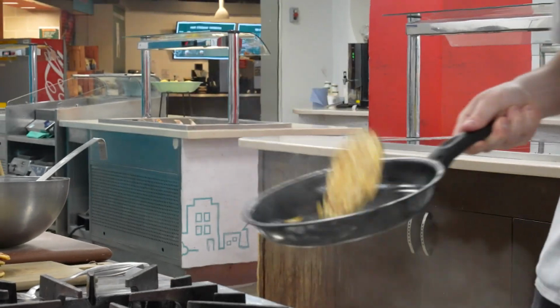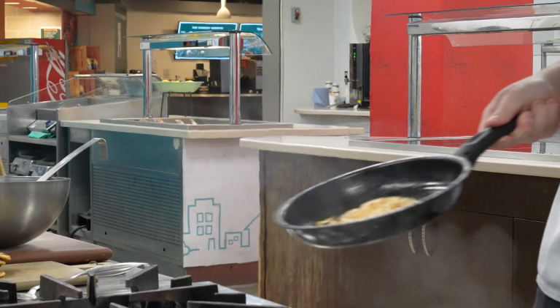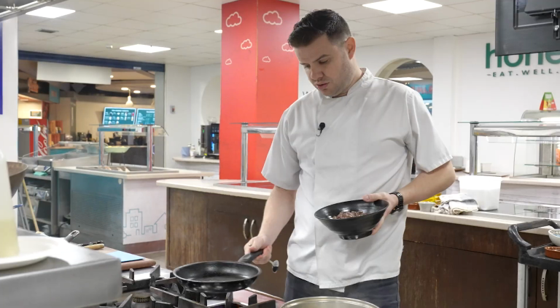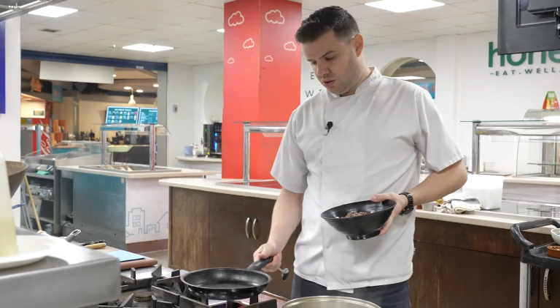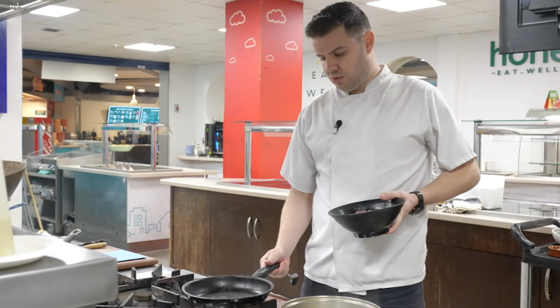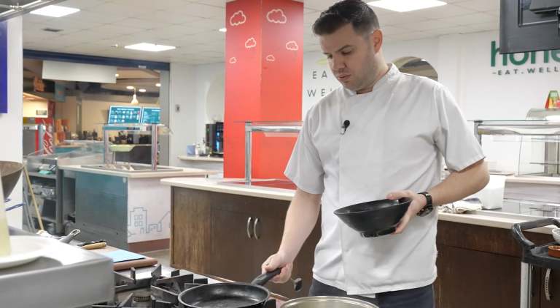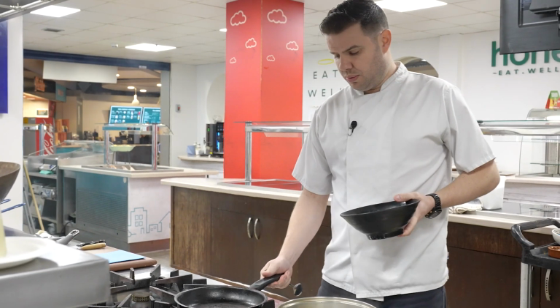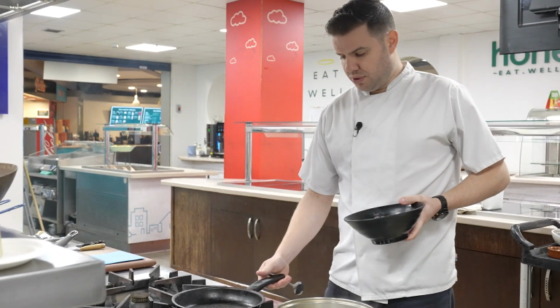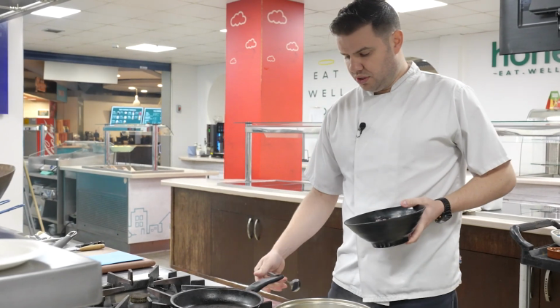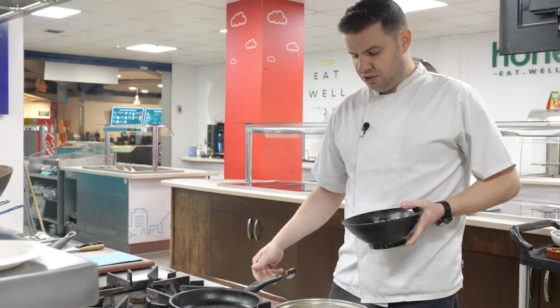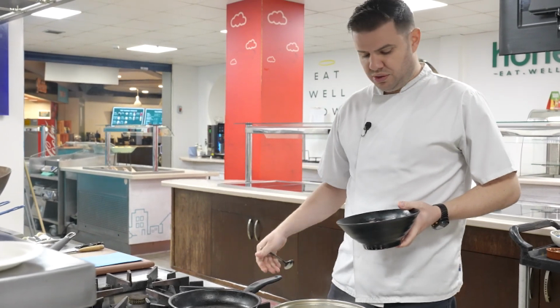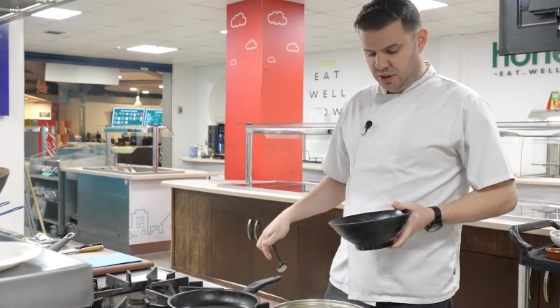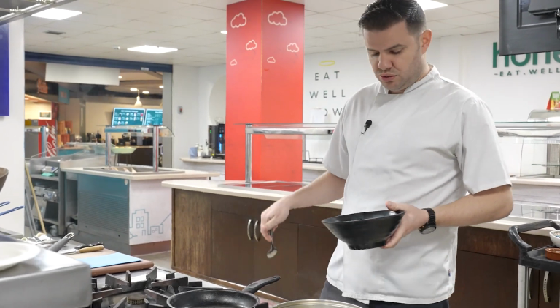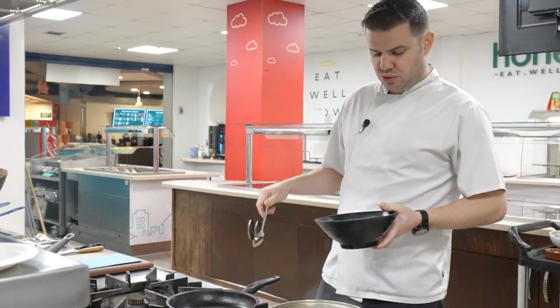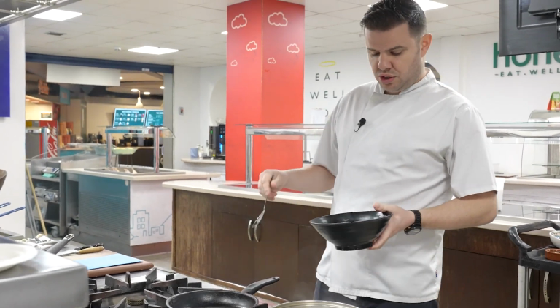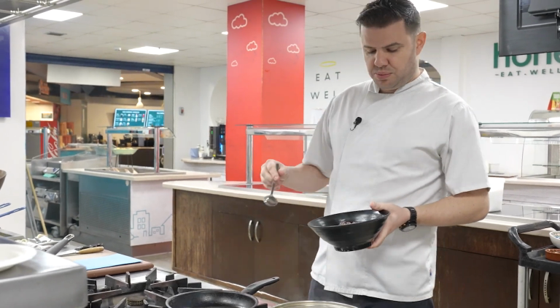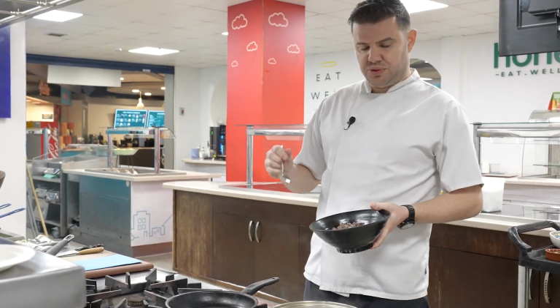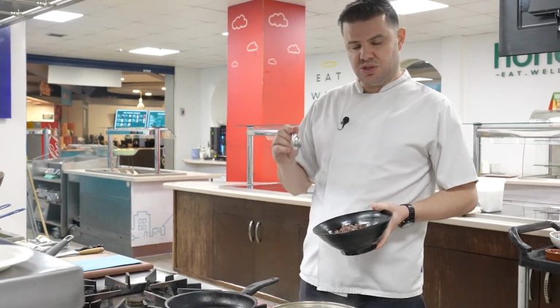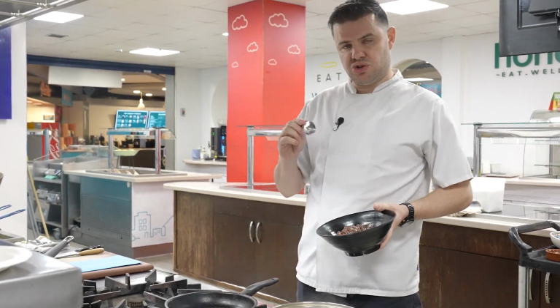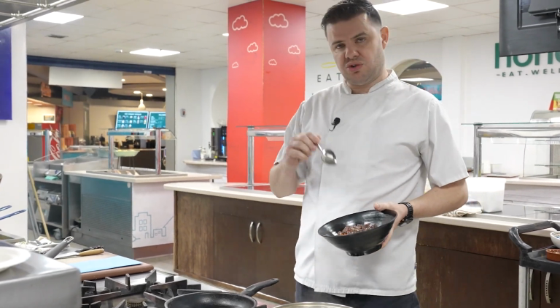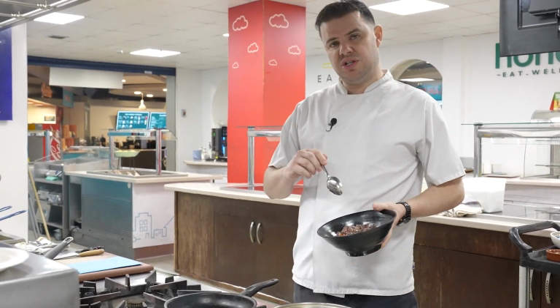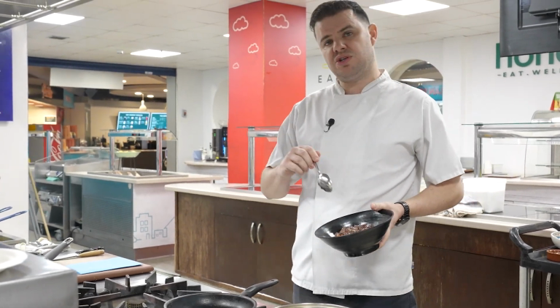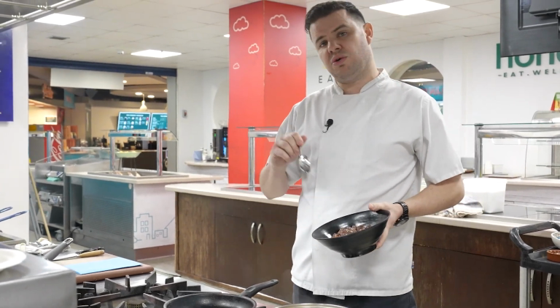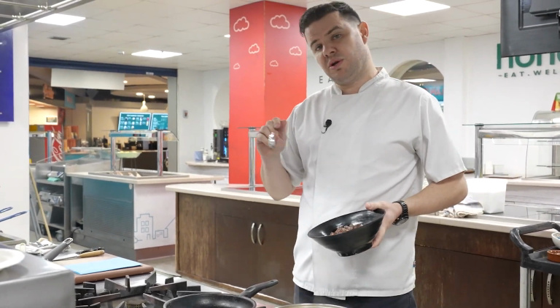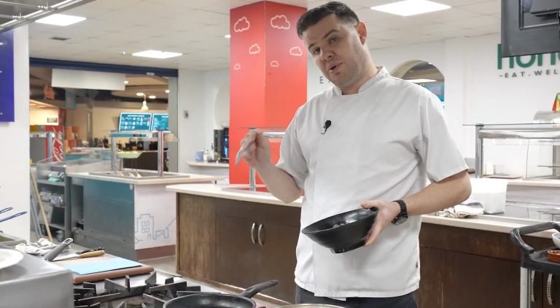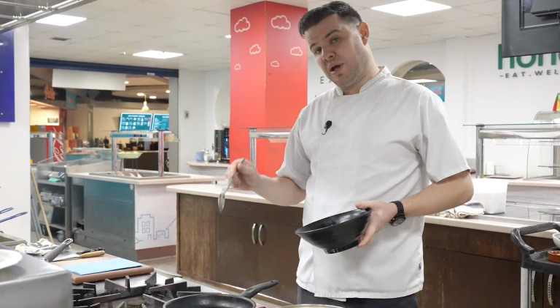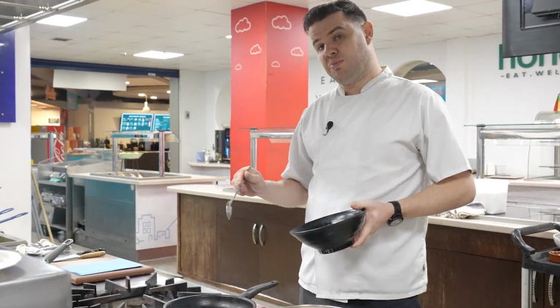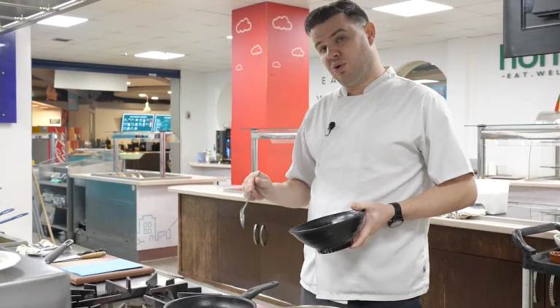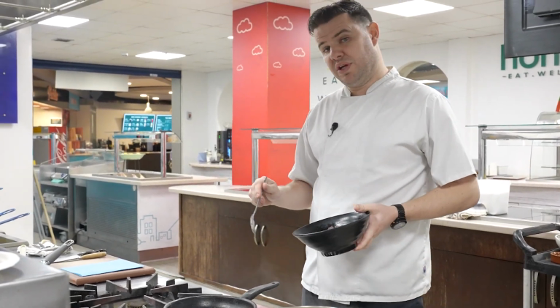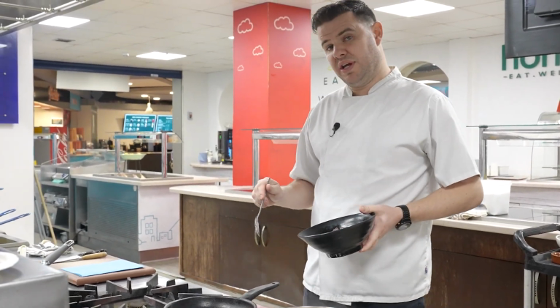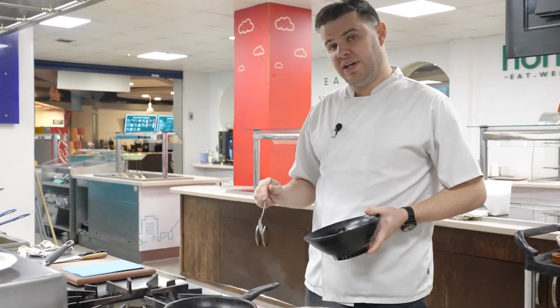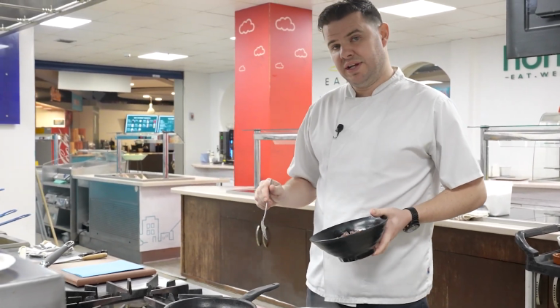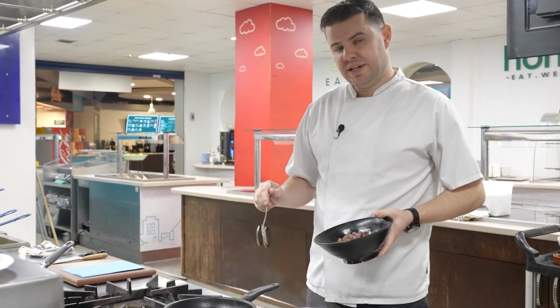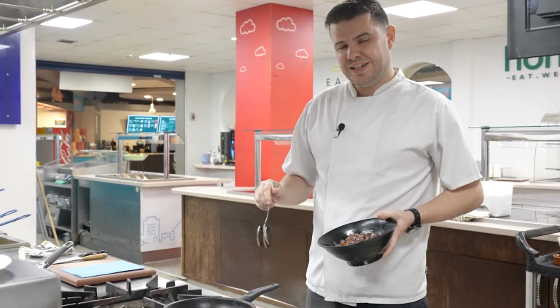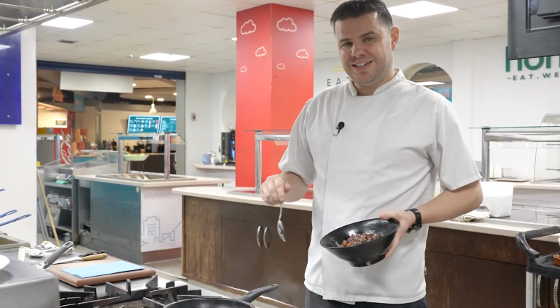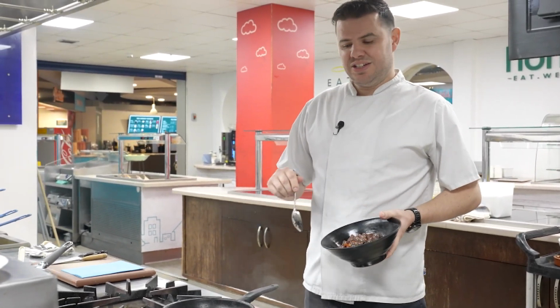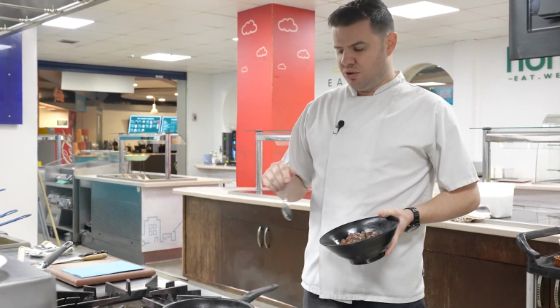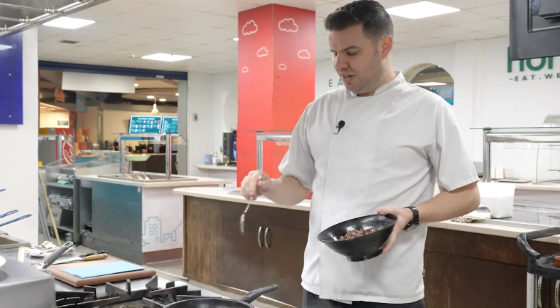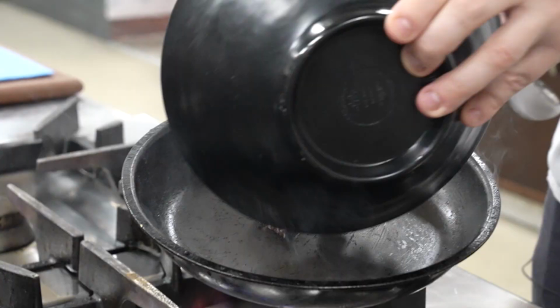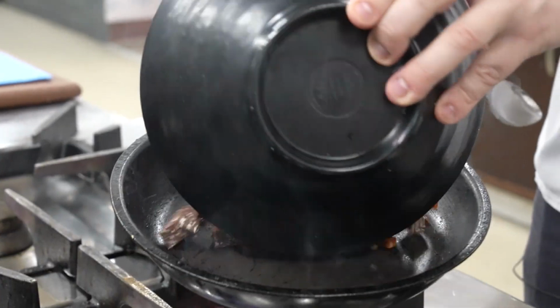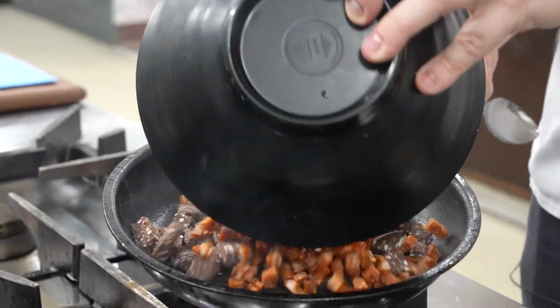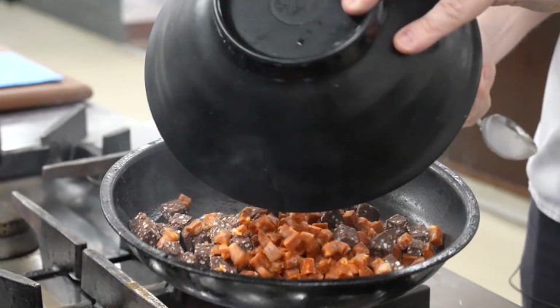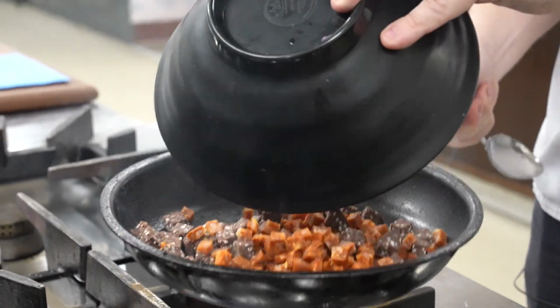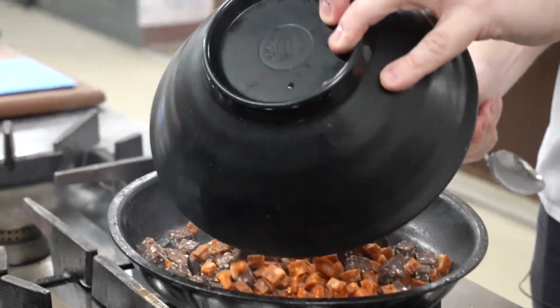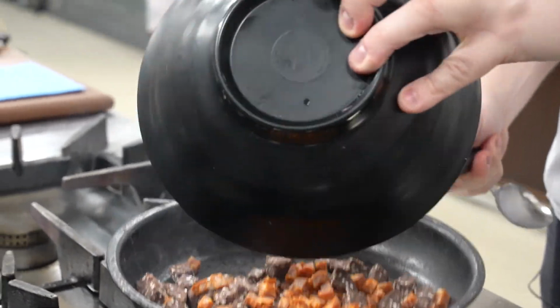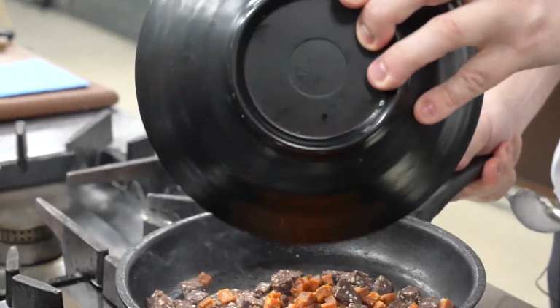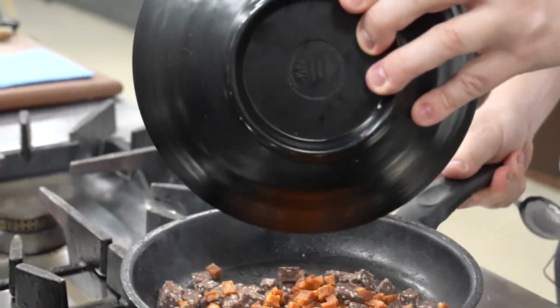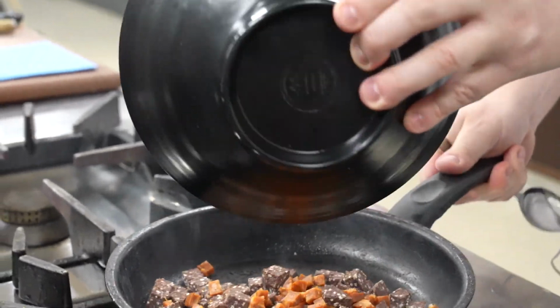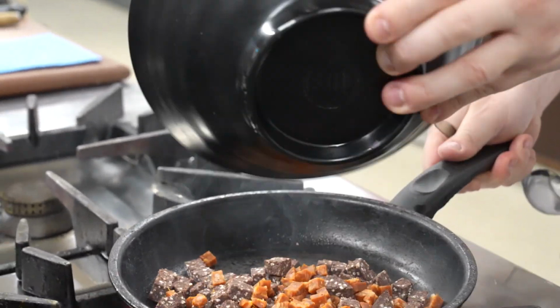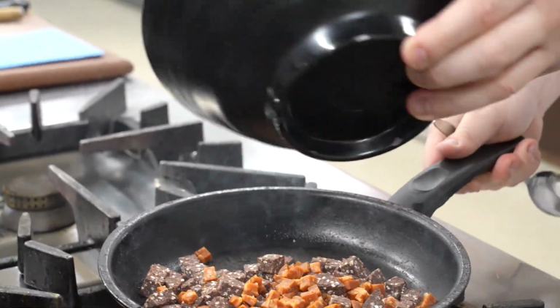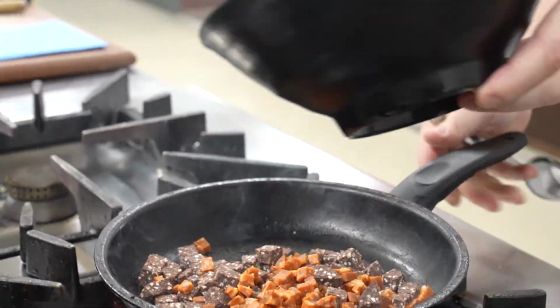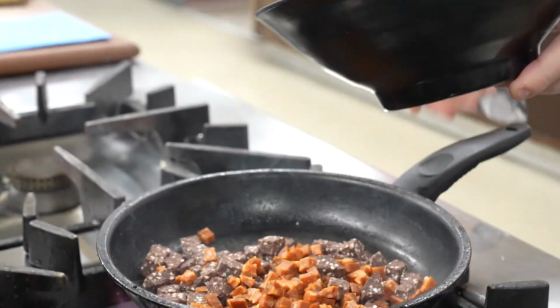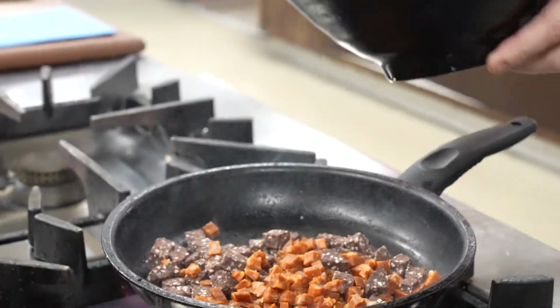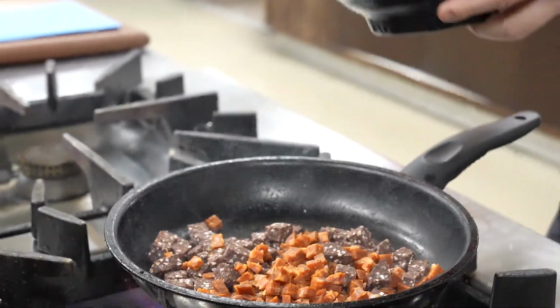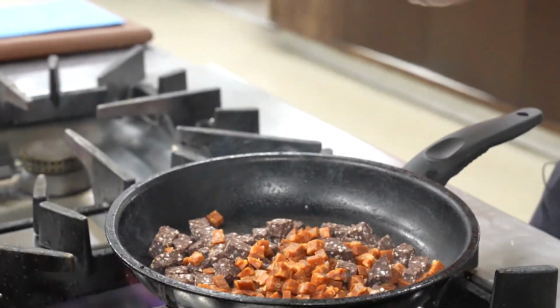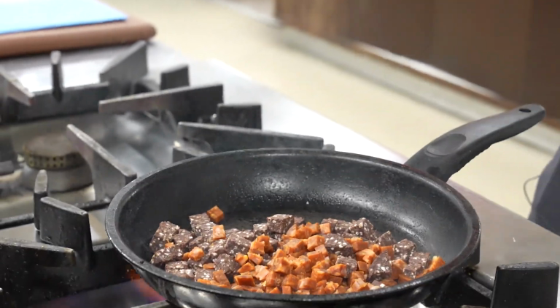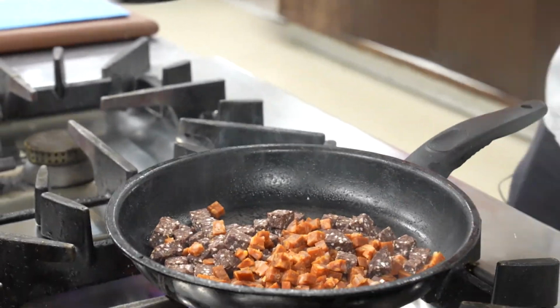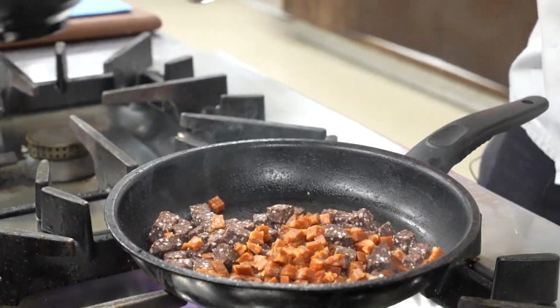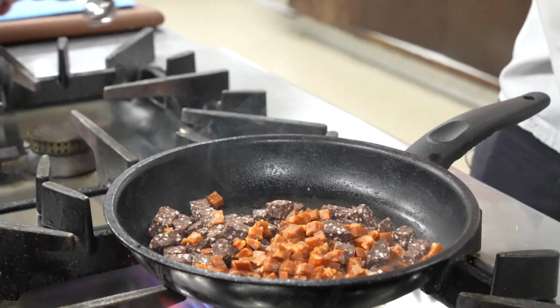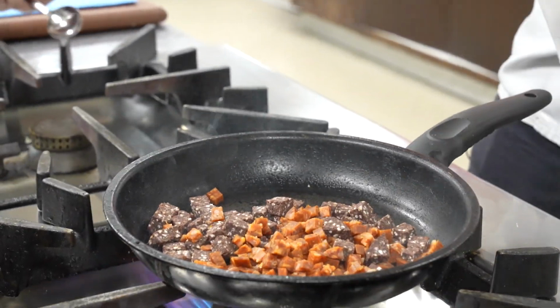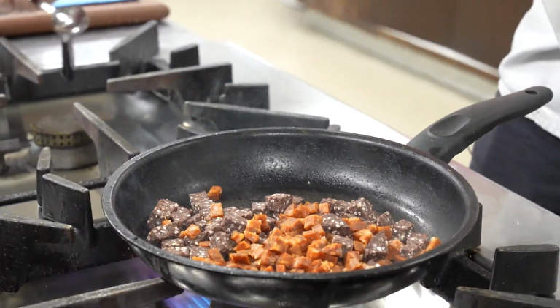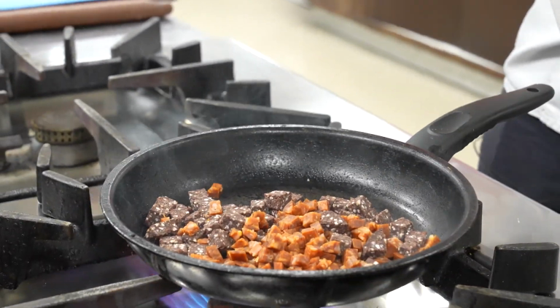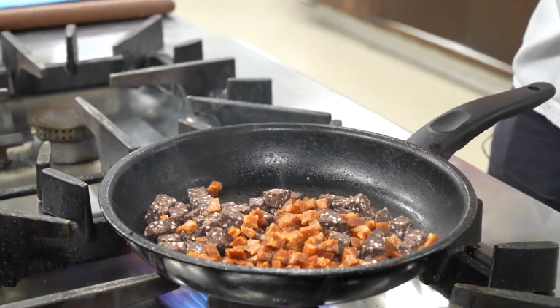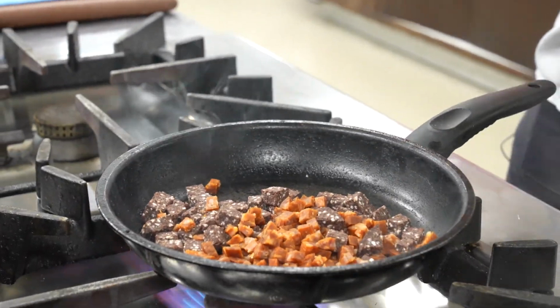What we're going to do now is put the chorizo and the black pudding in. You don't need any oil in the pan because the chorizo is going to be quite oily anyway.